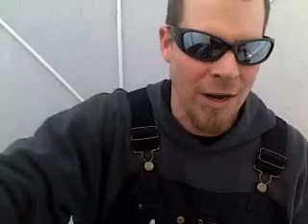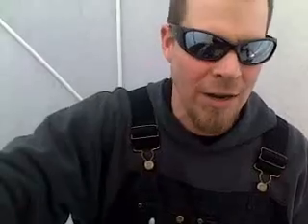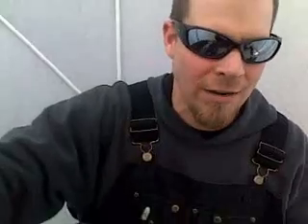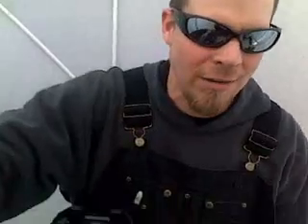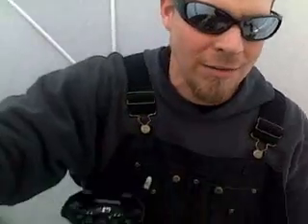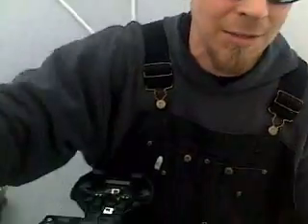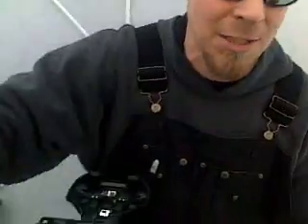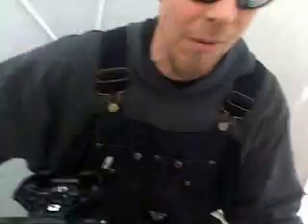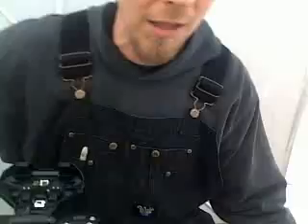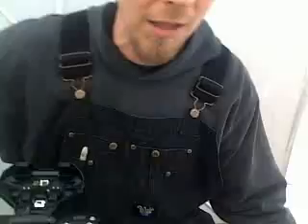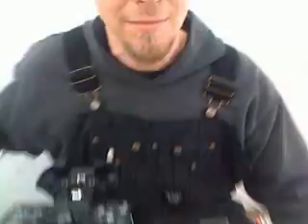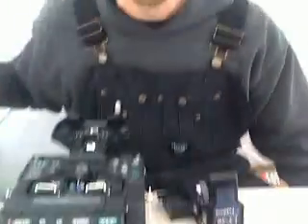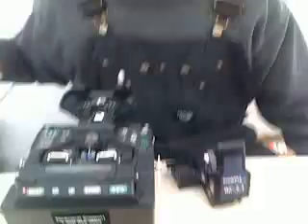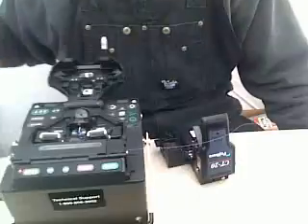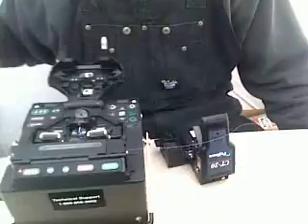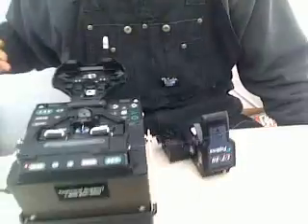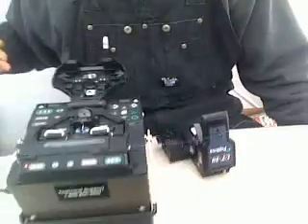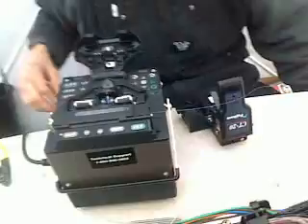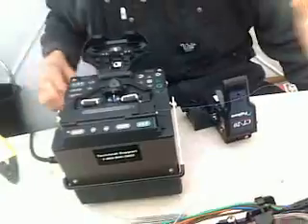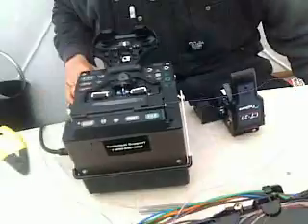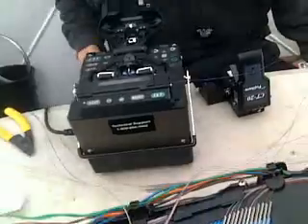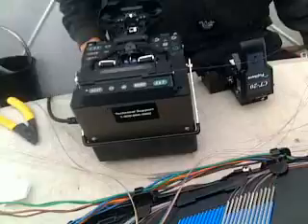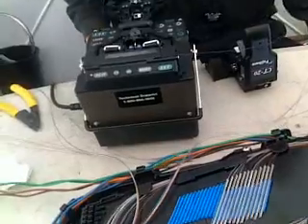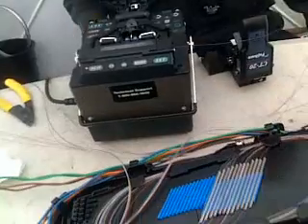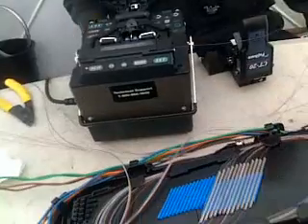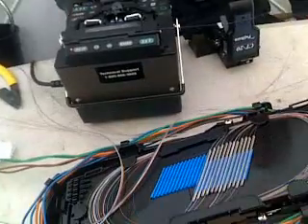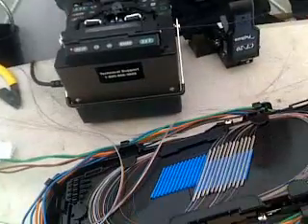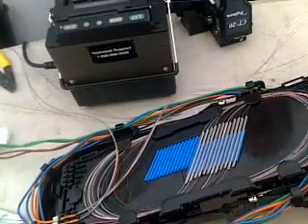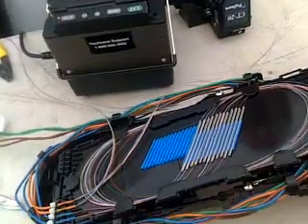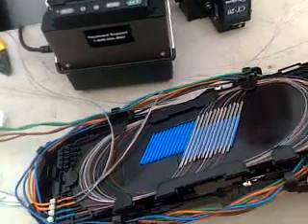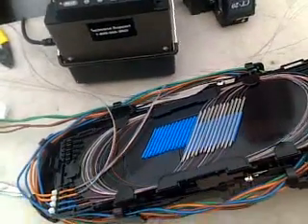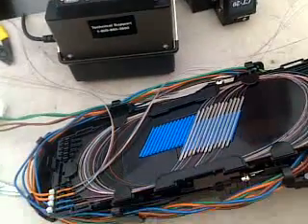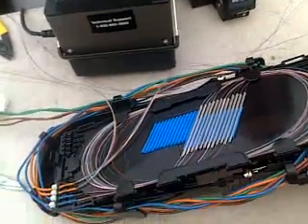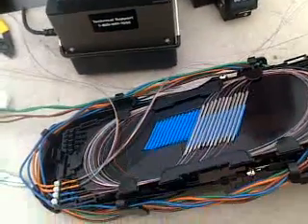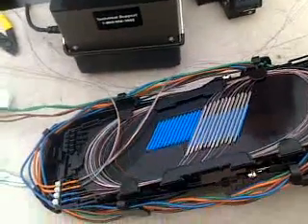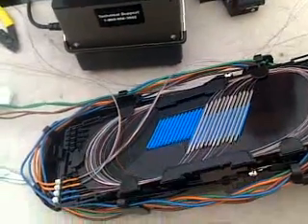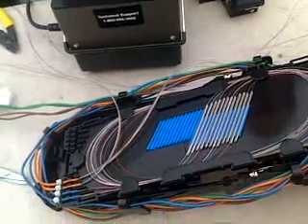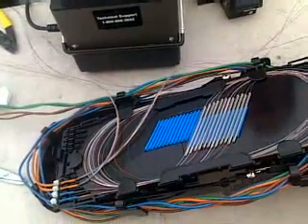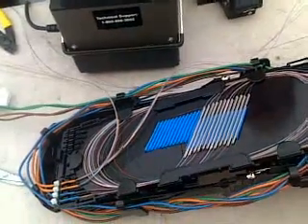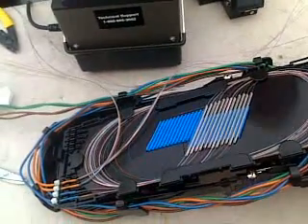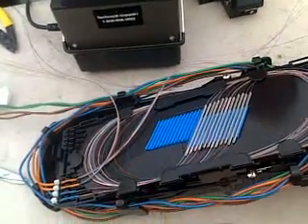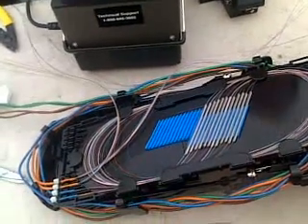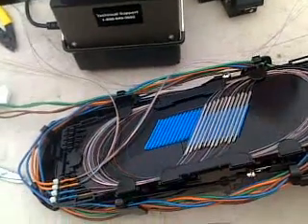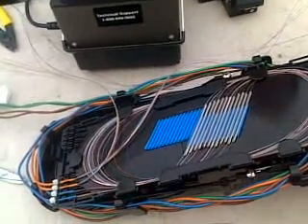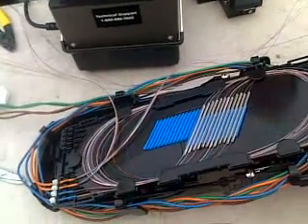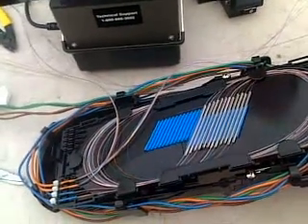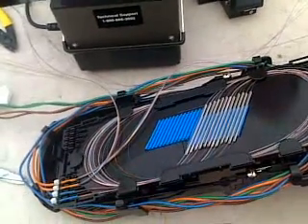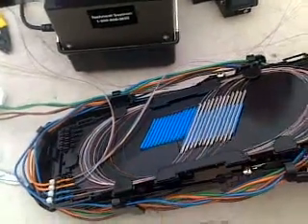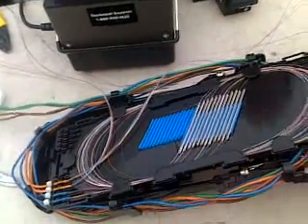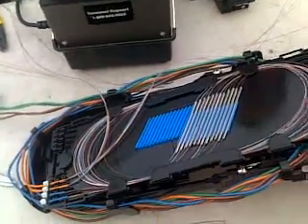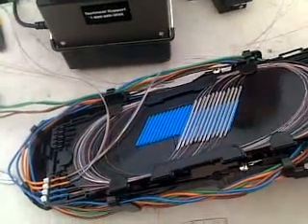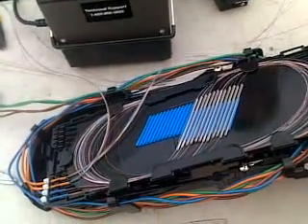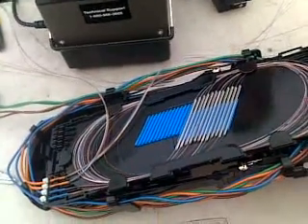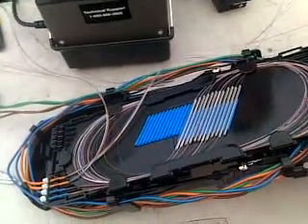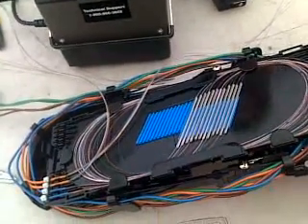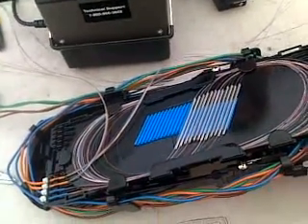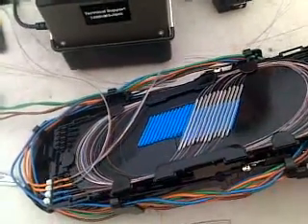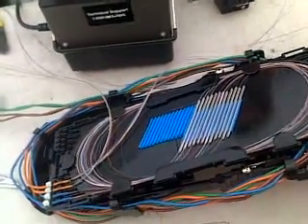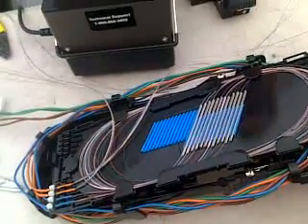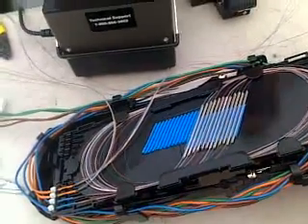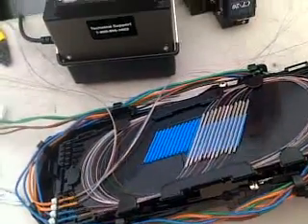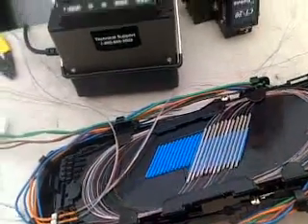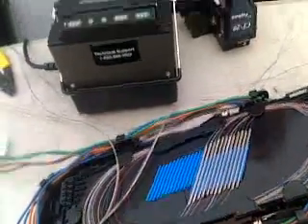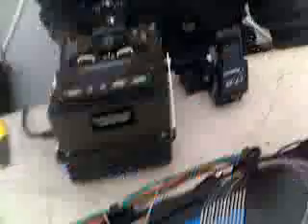We have the tray right here — just laid it. Ready to be sealed up and put in the ground. Thank you.